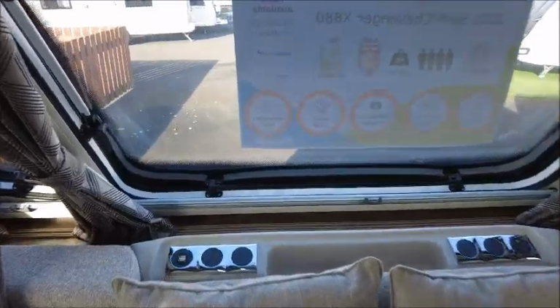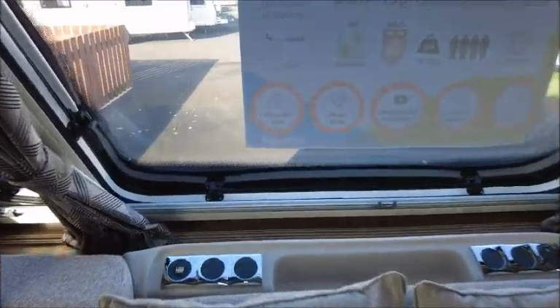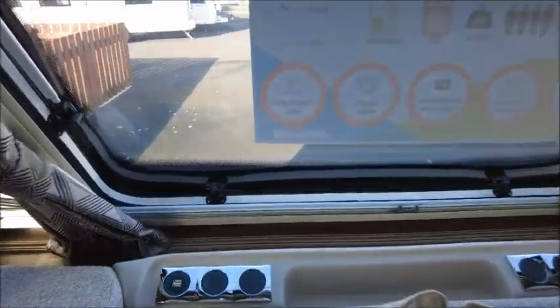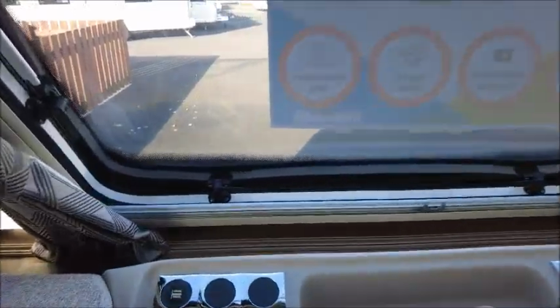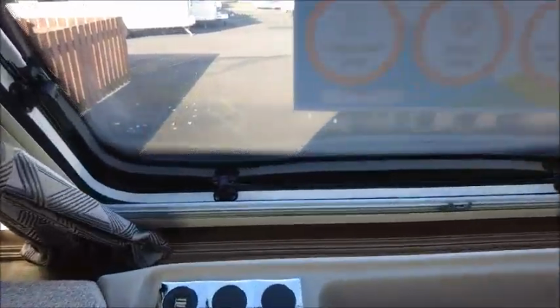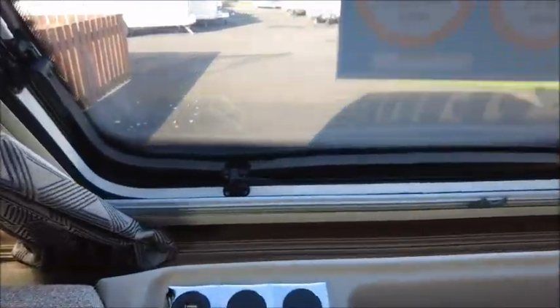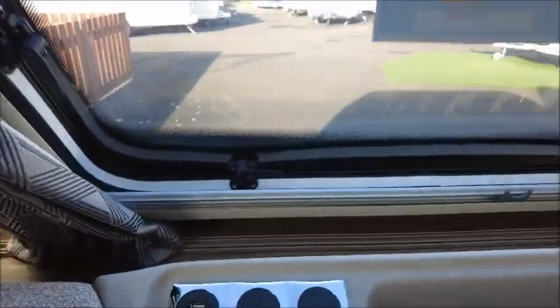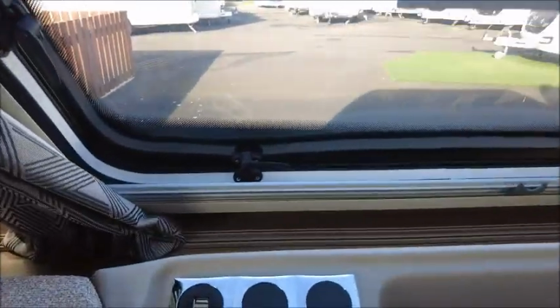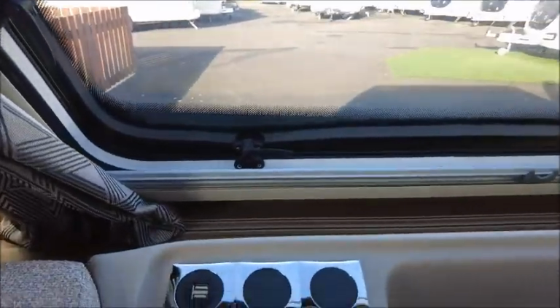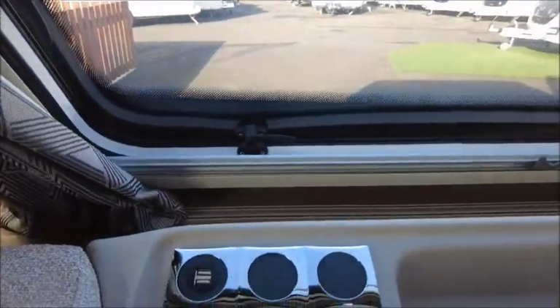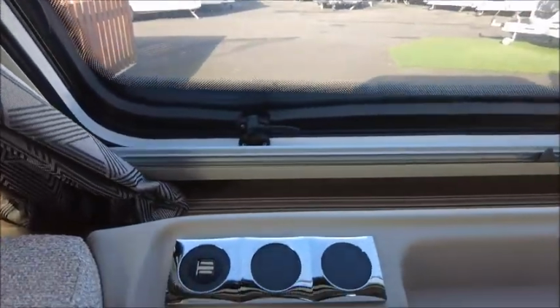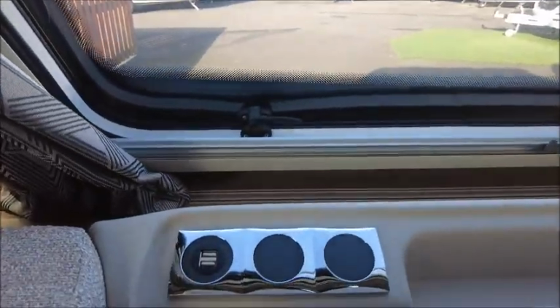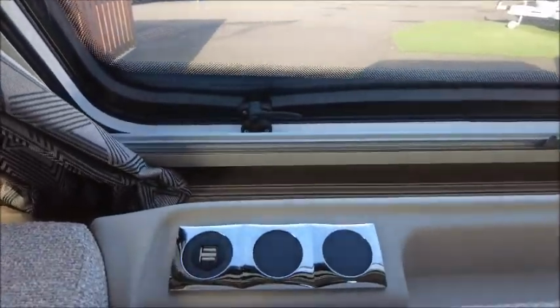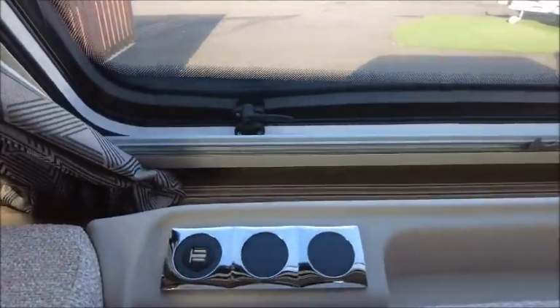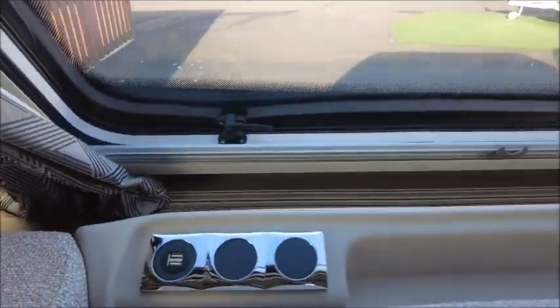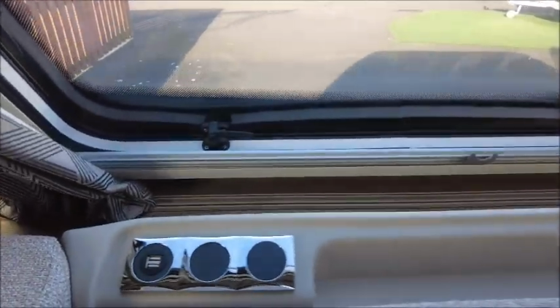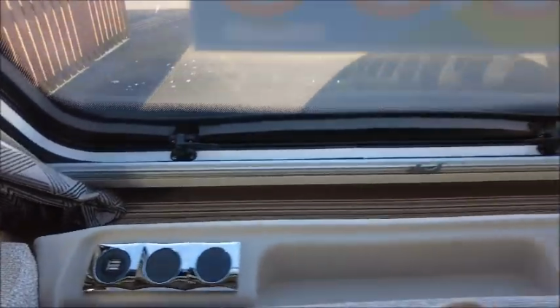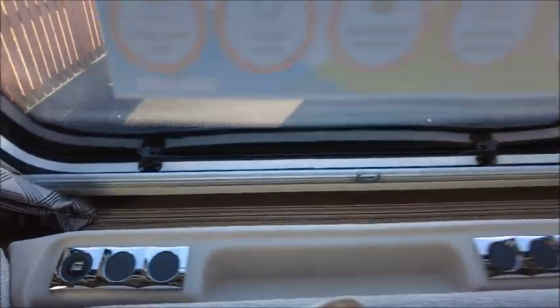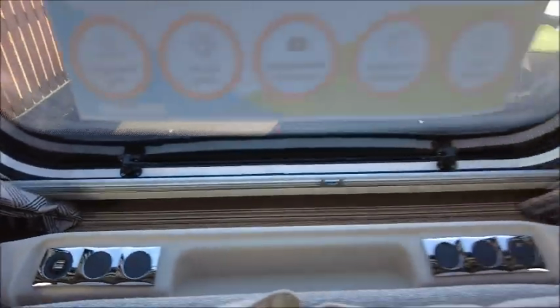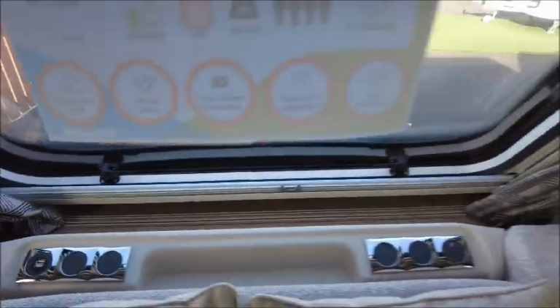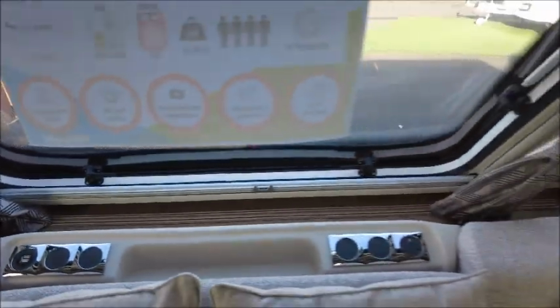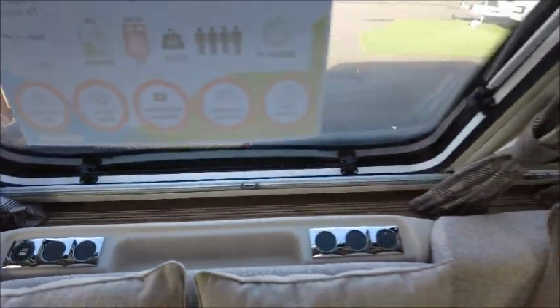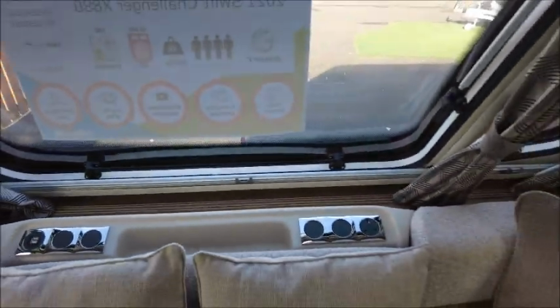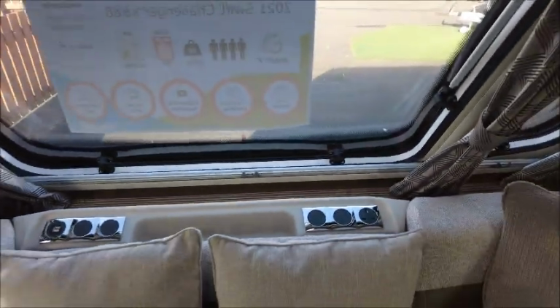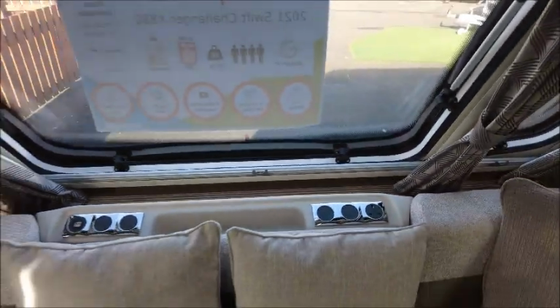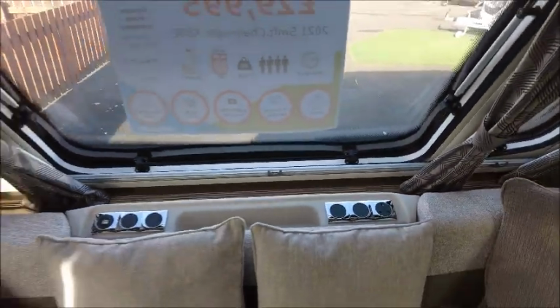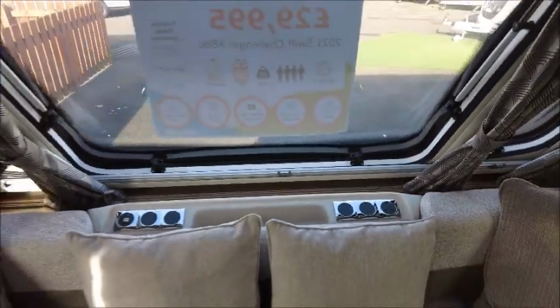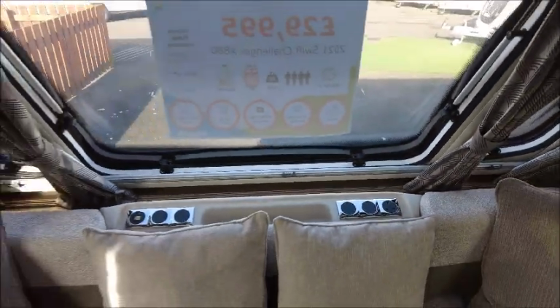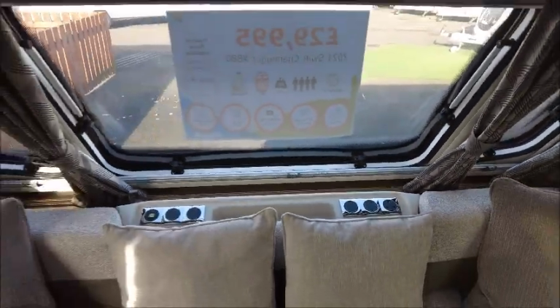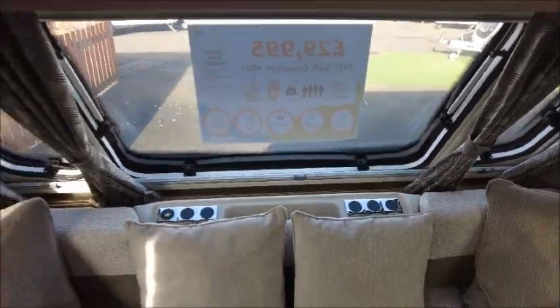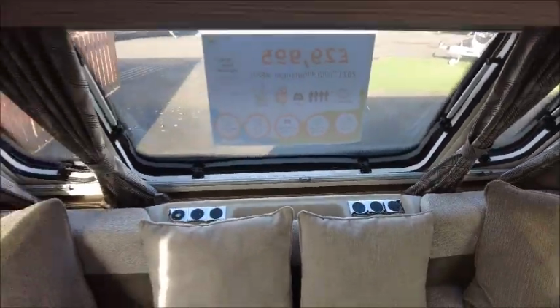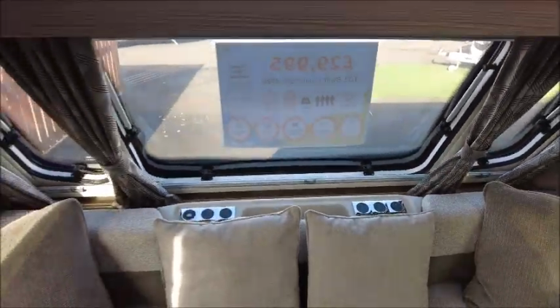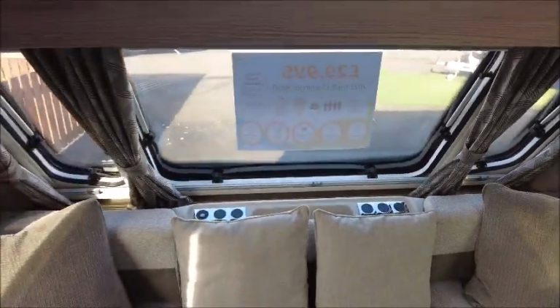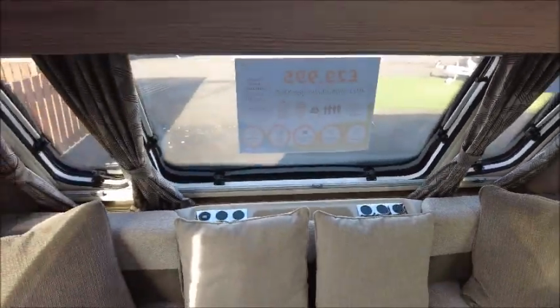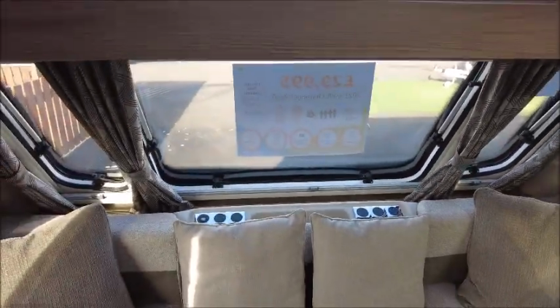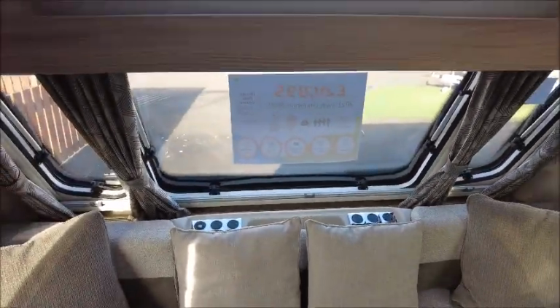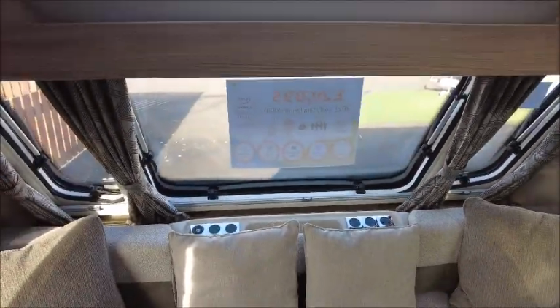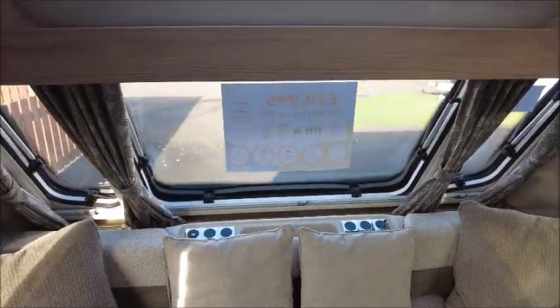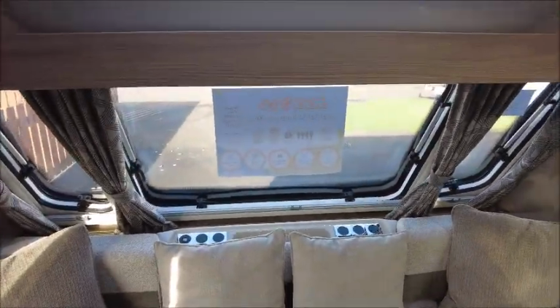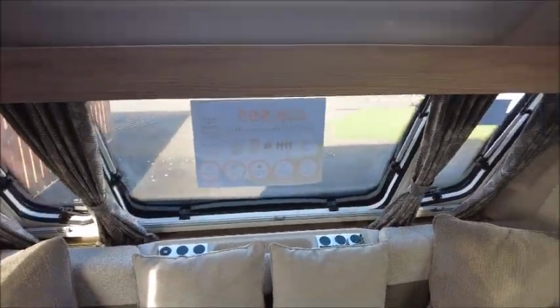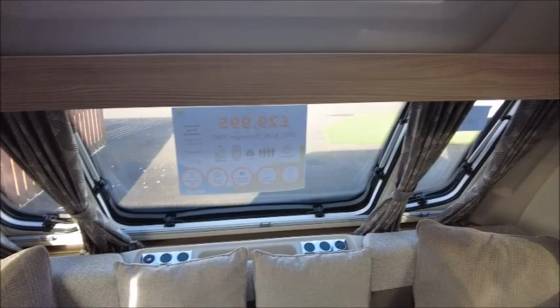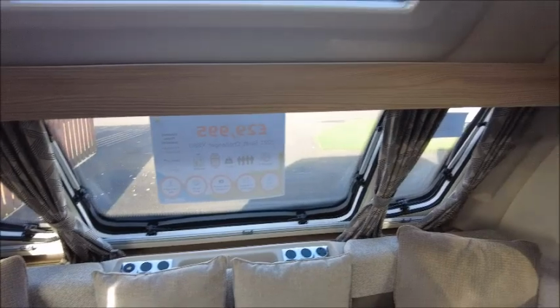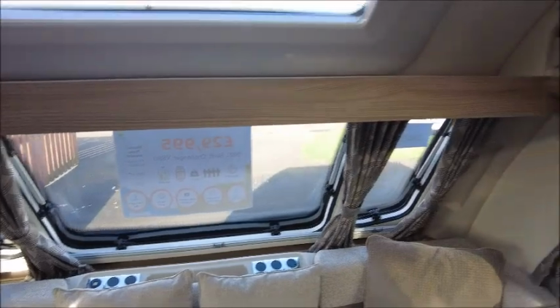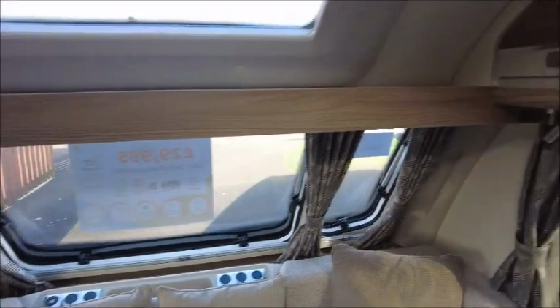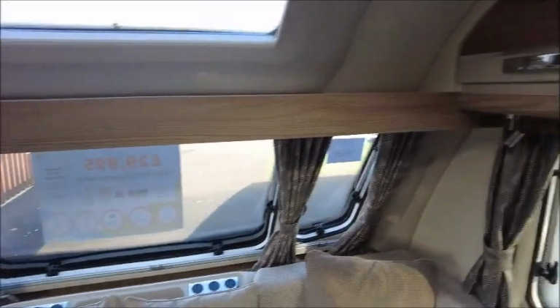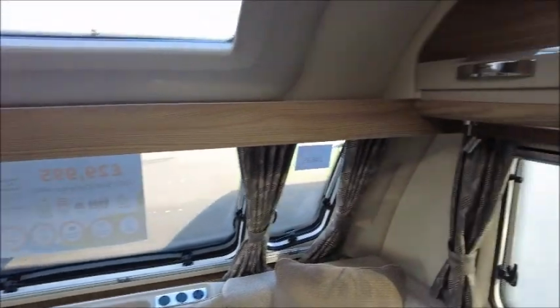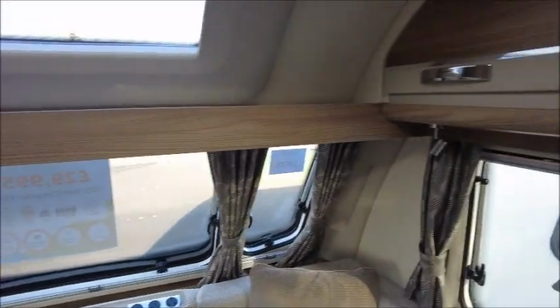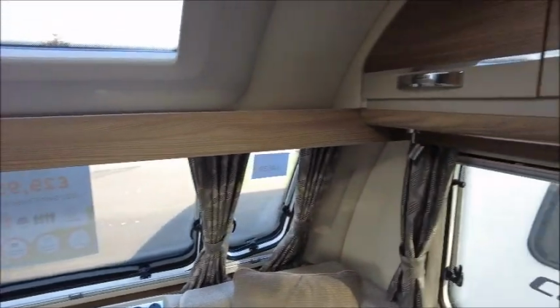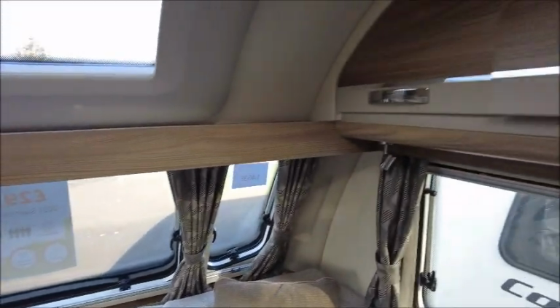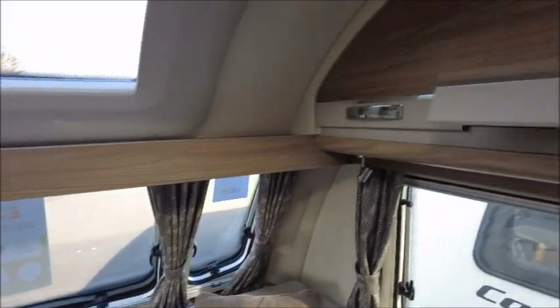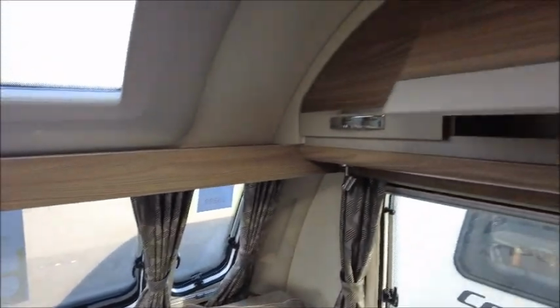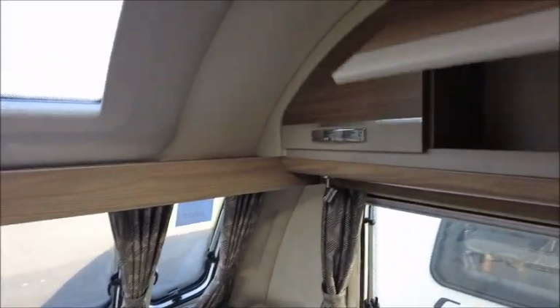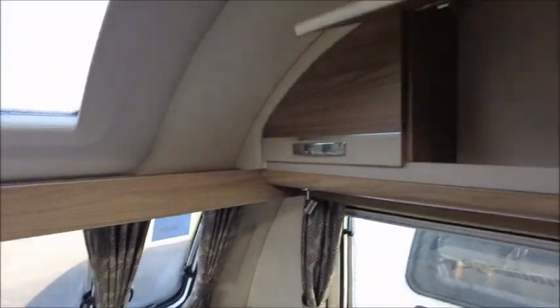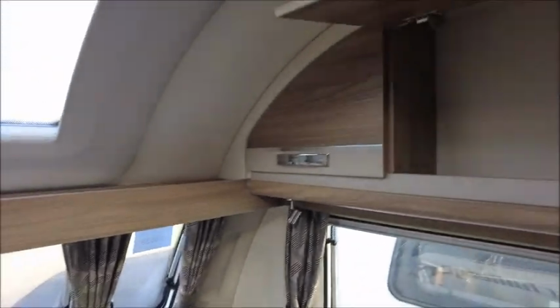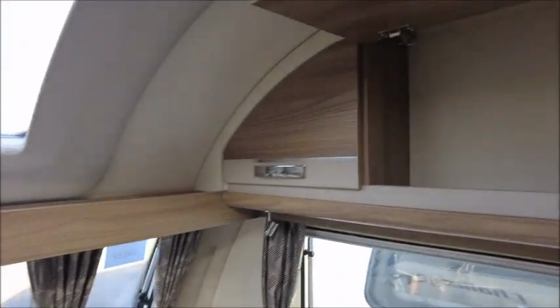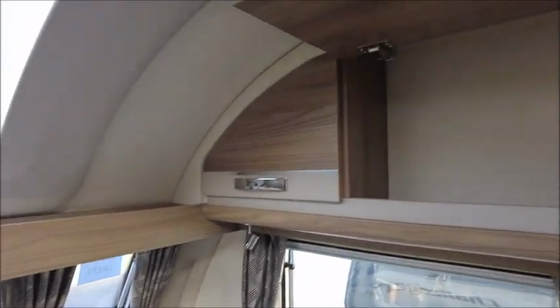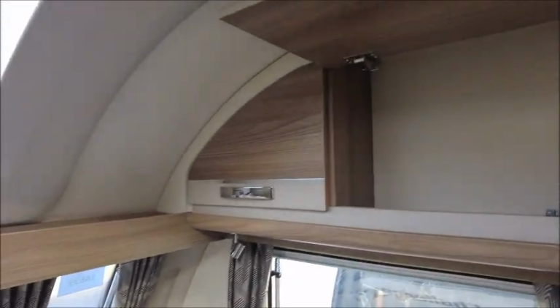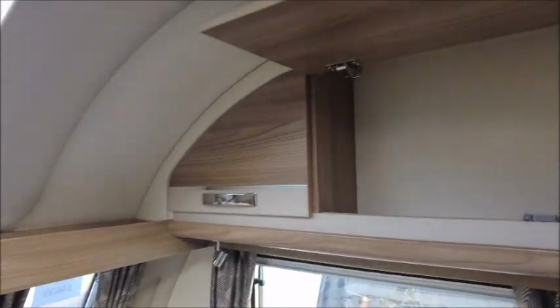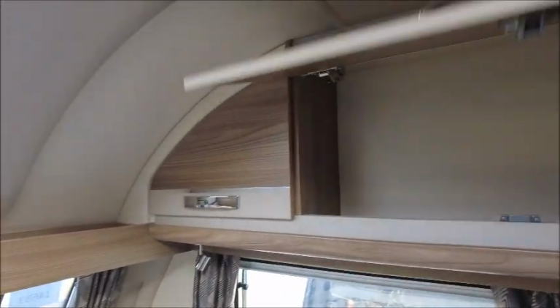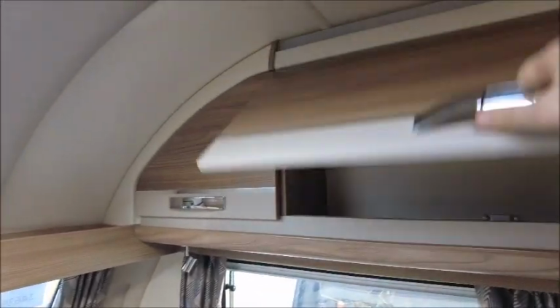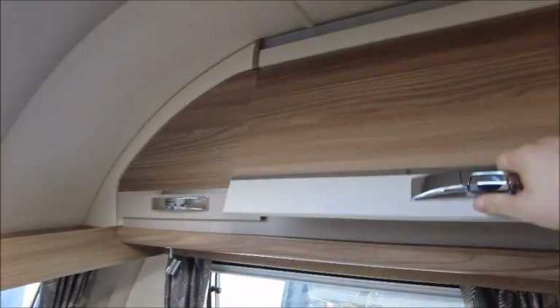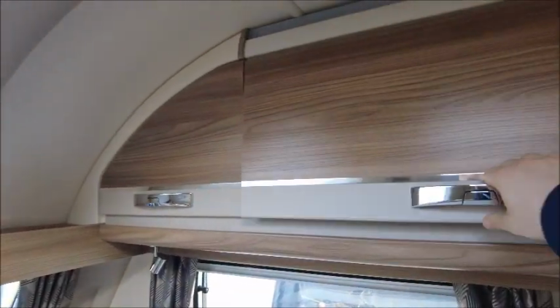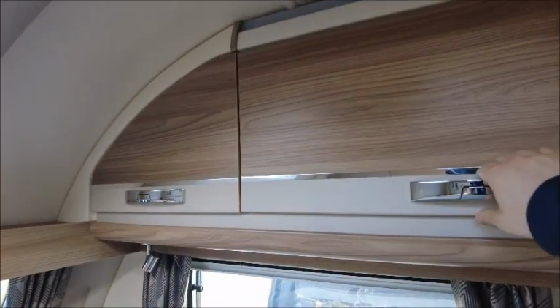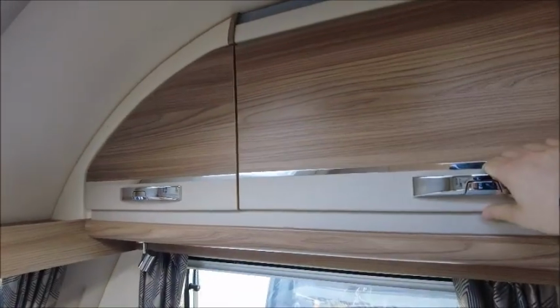At the front we've got USB charge points and AC. Let's see the storage lockers.